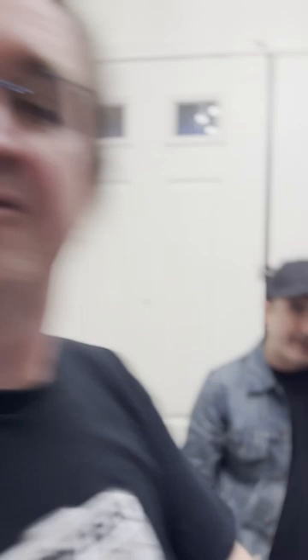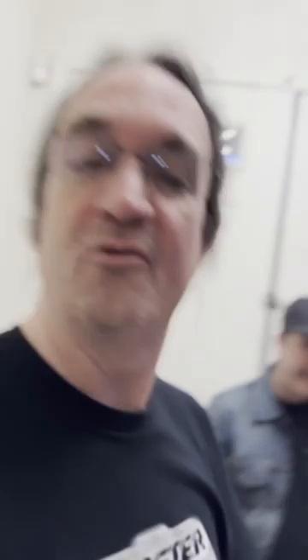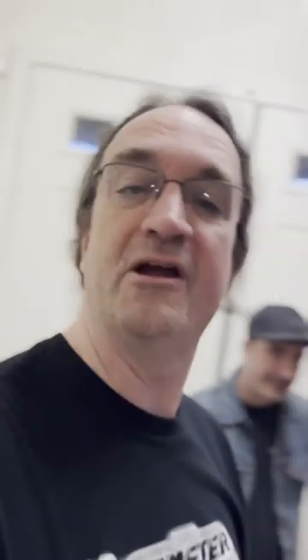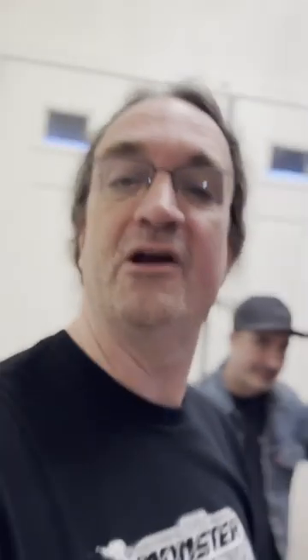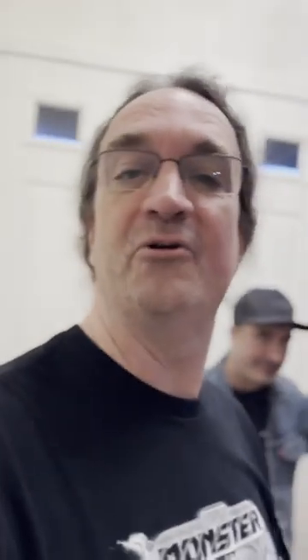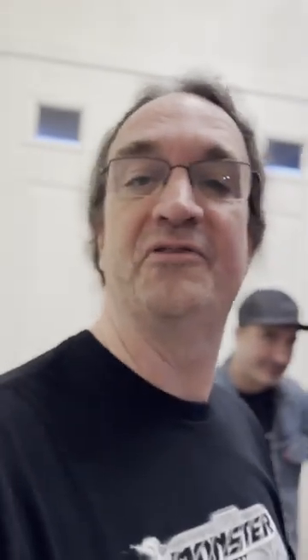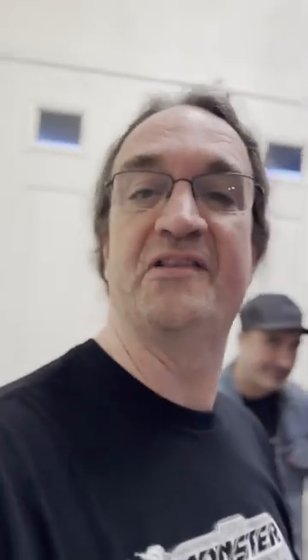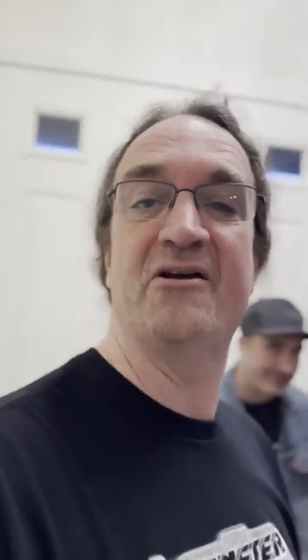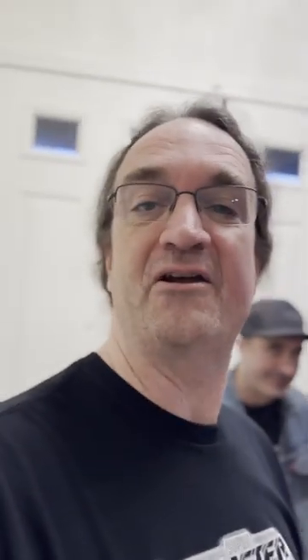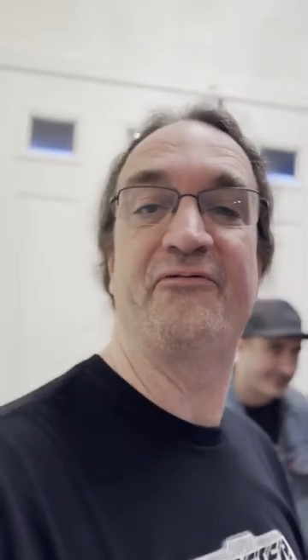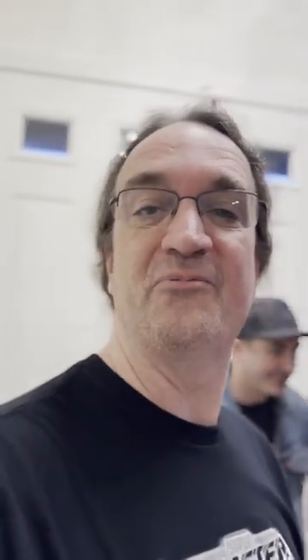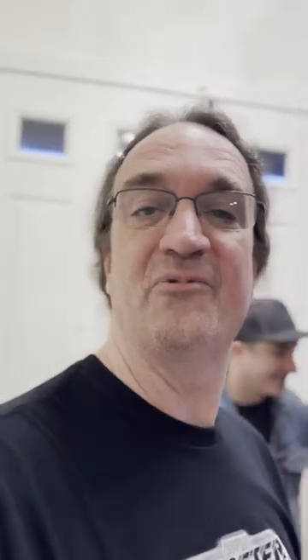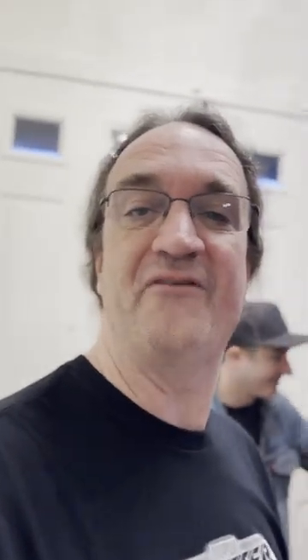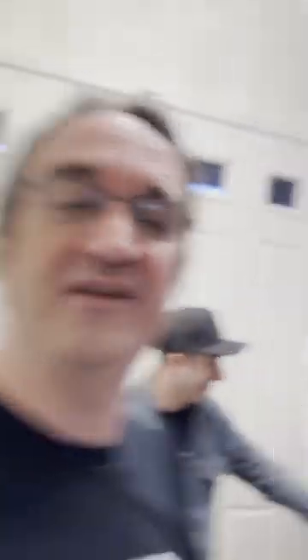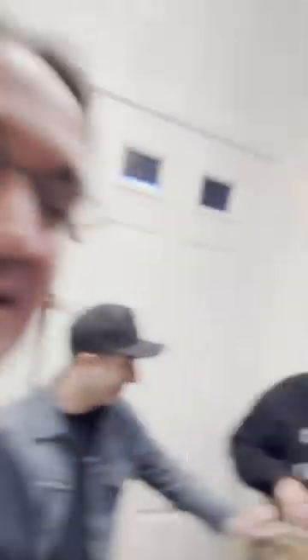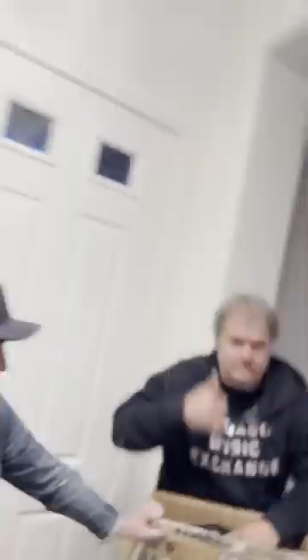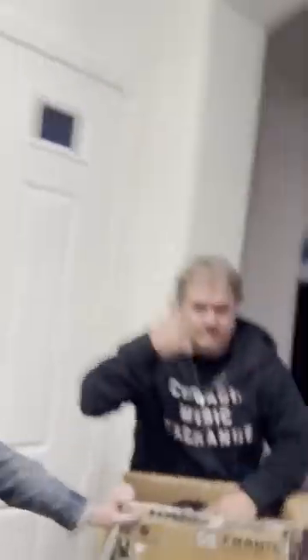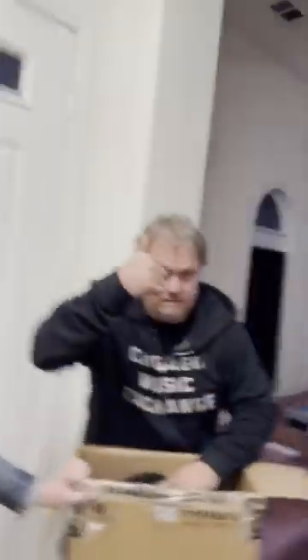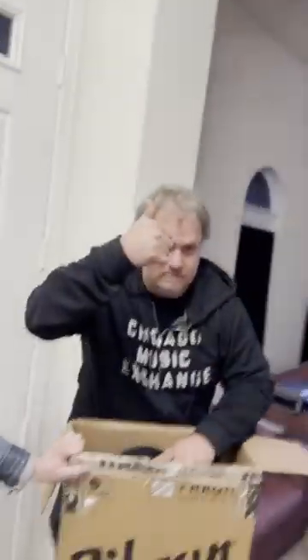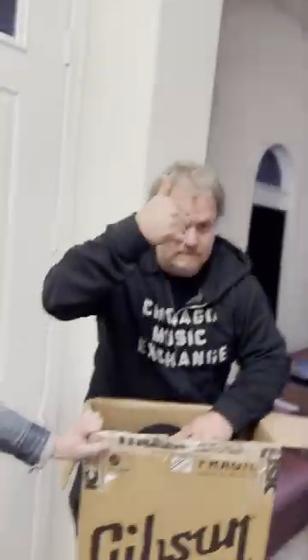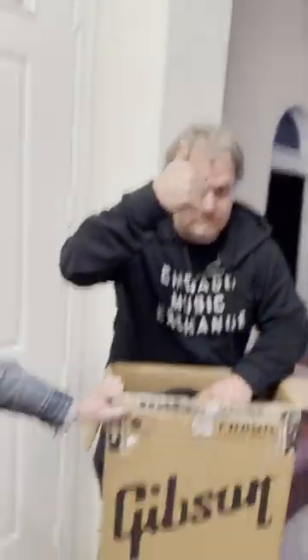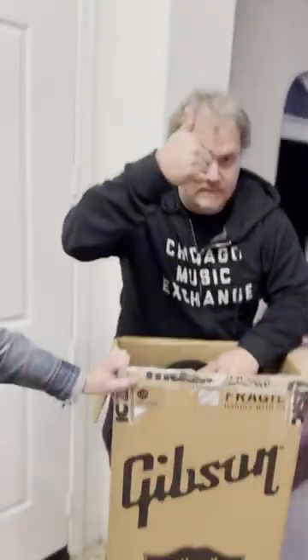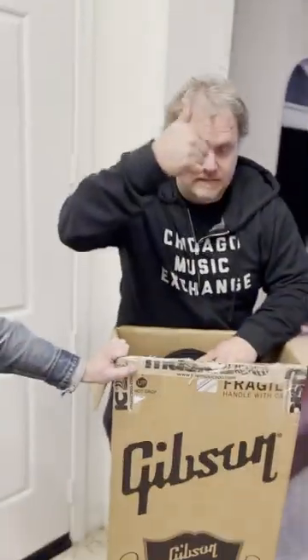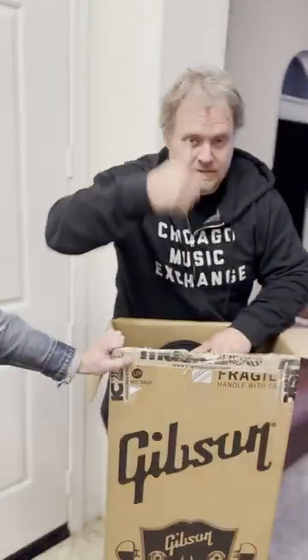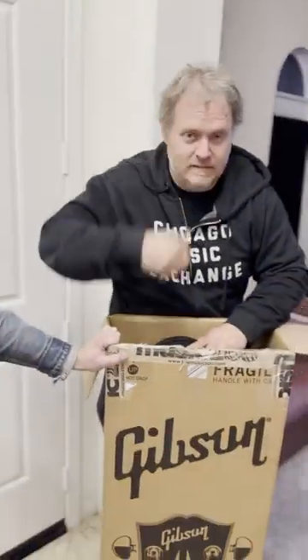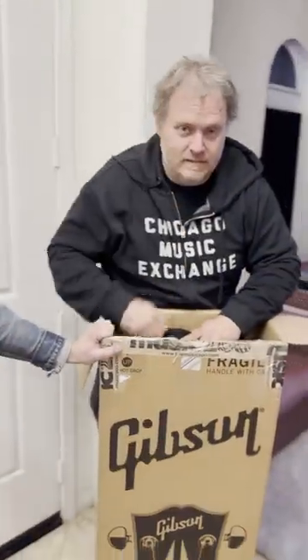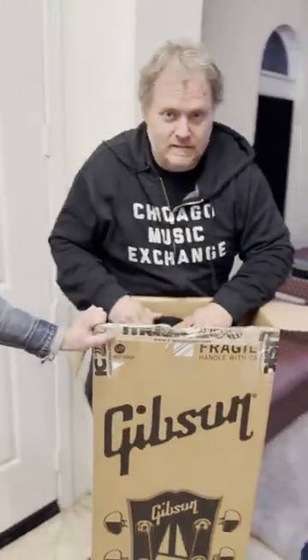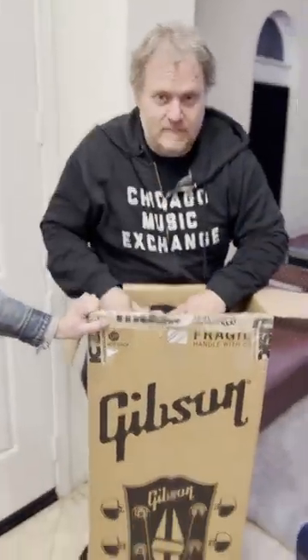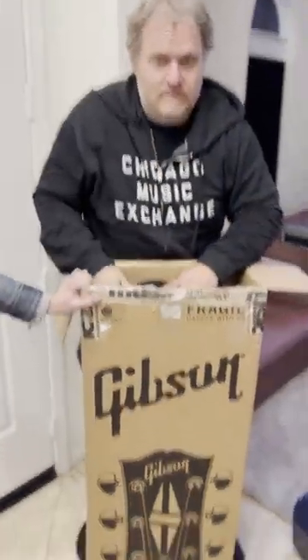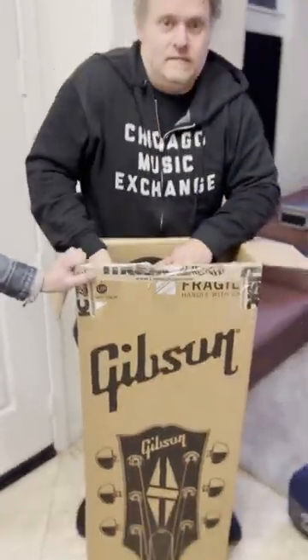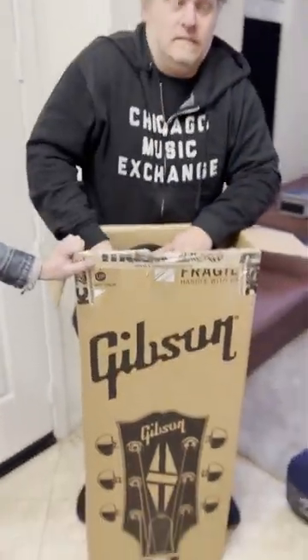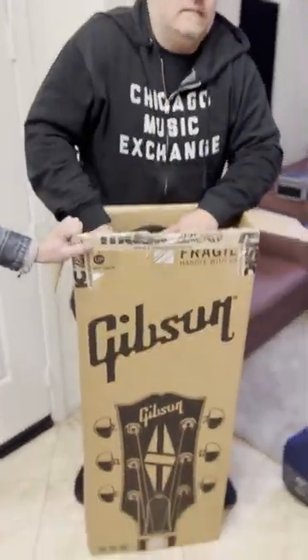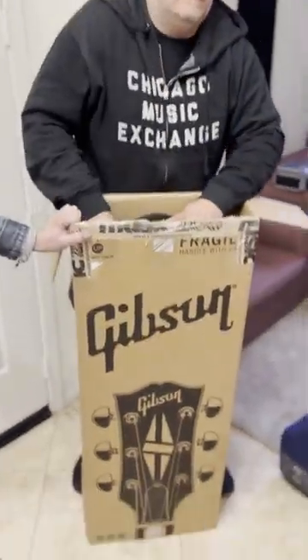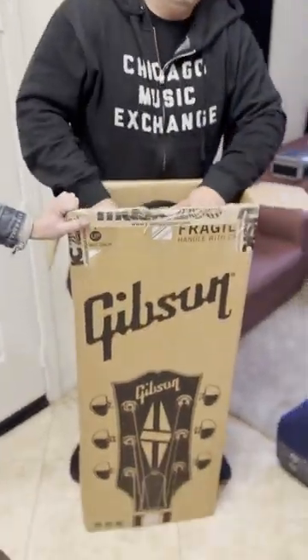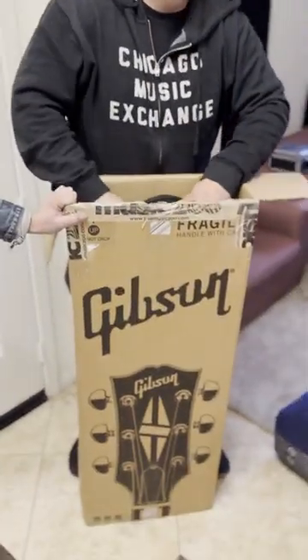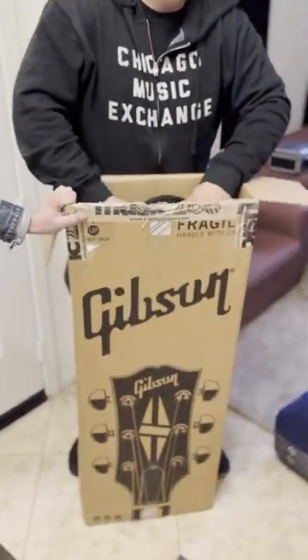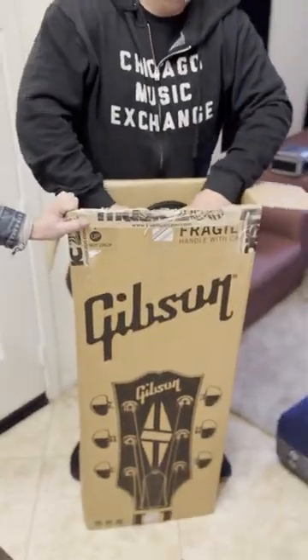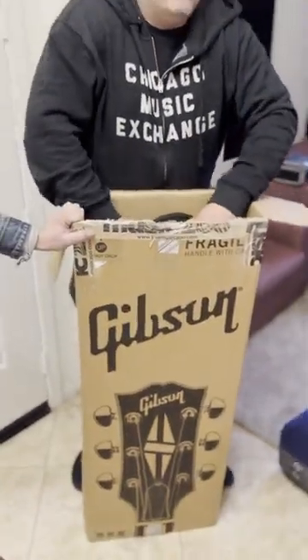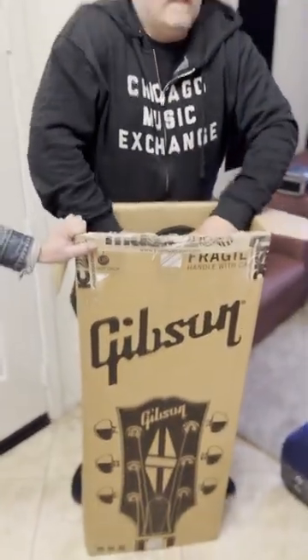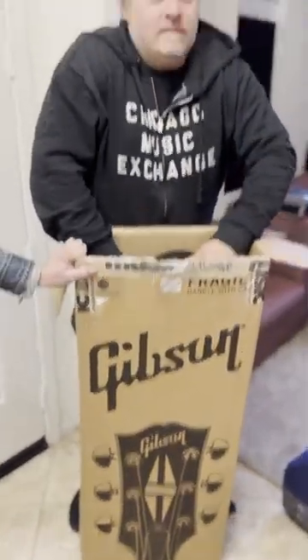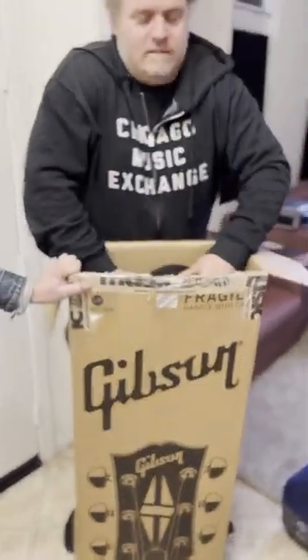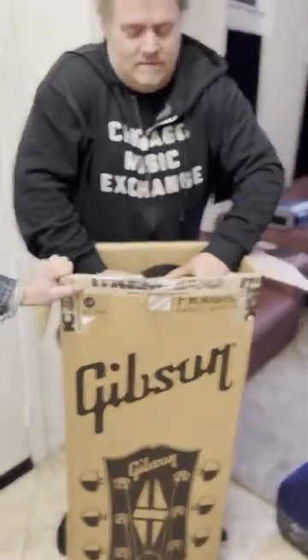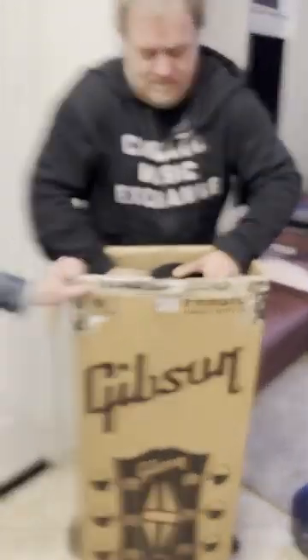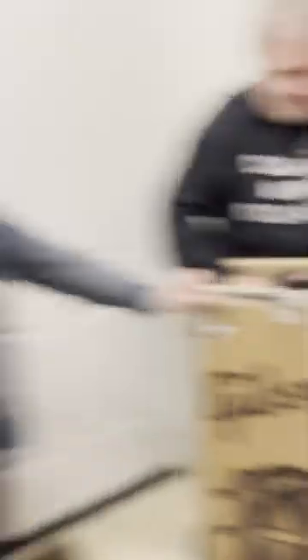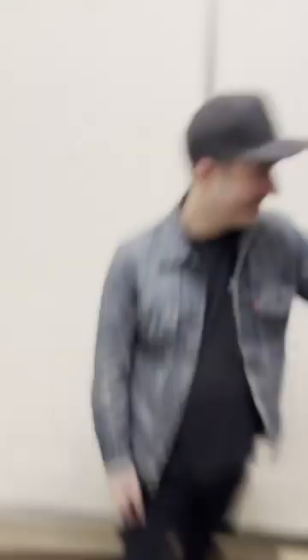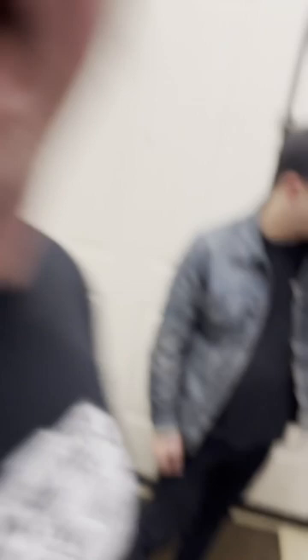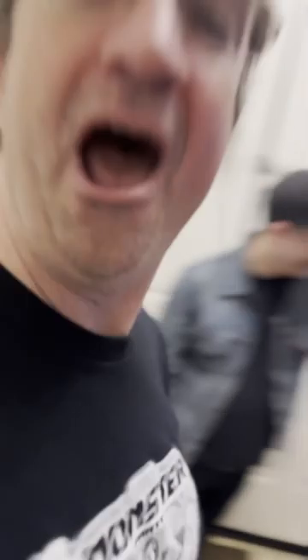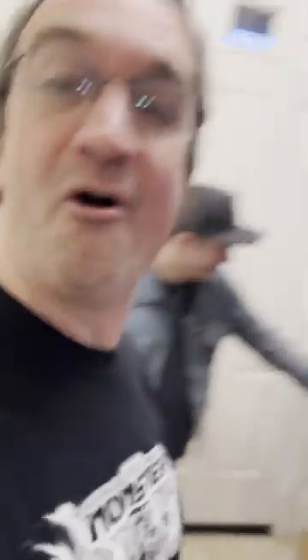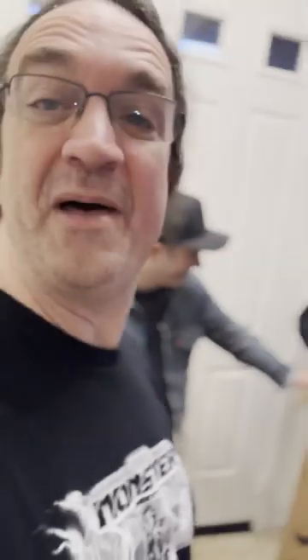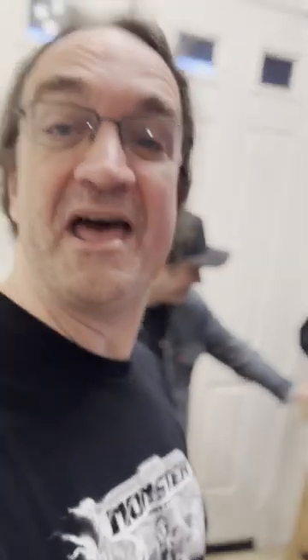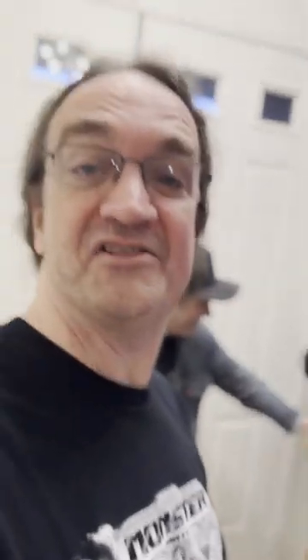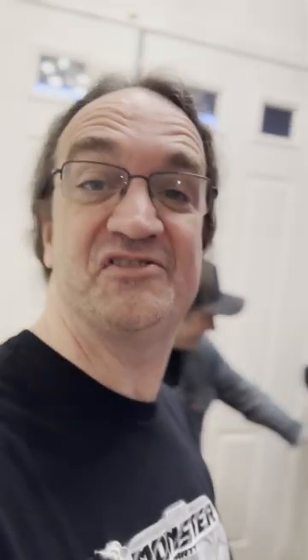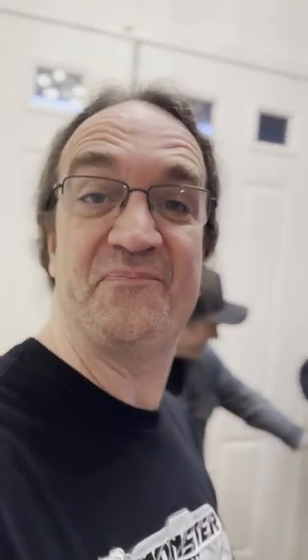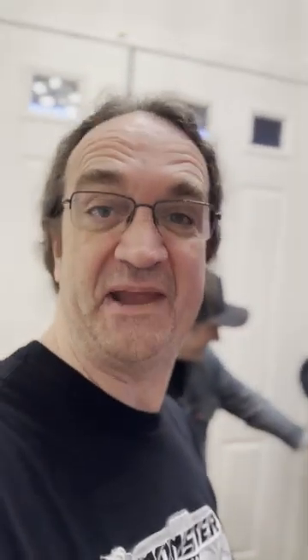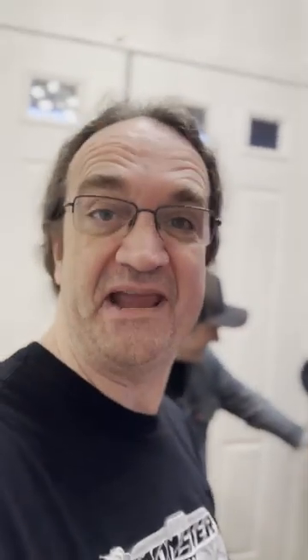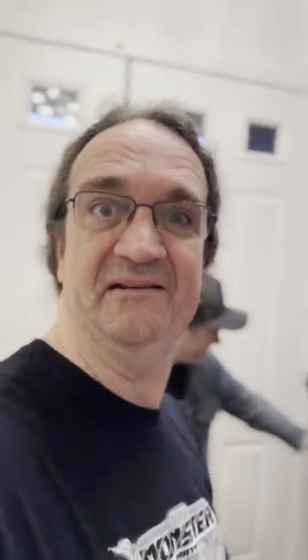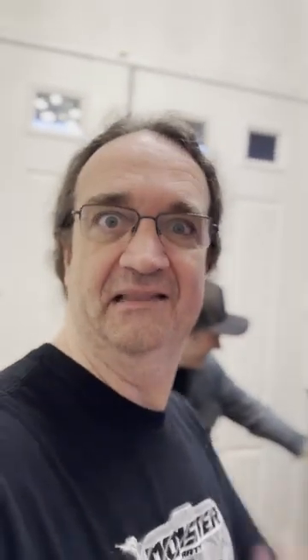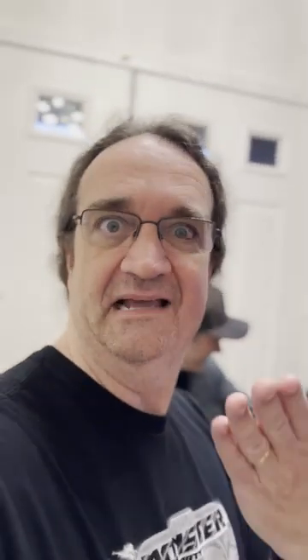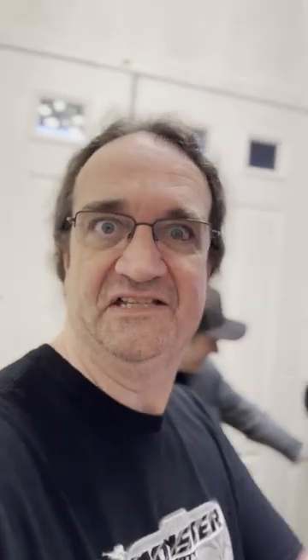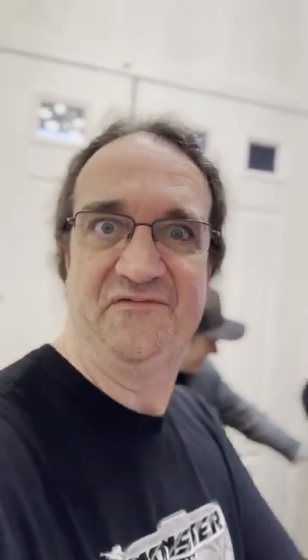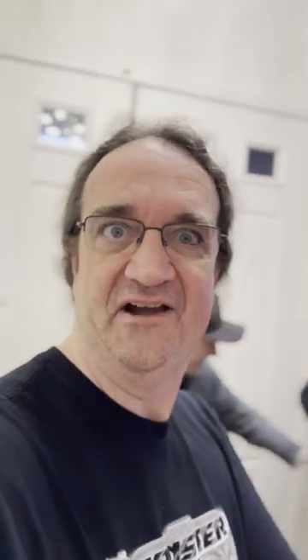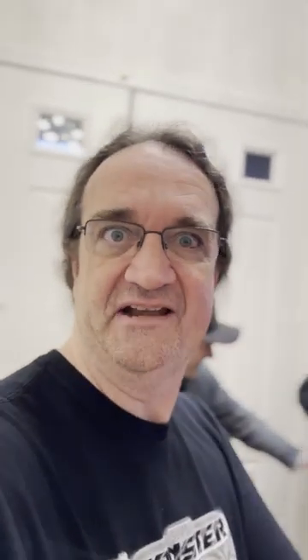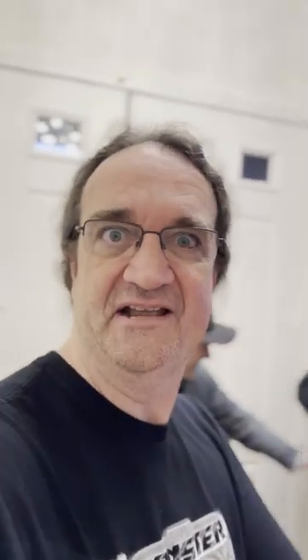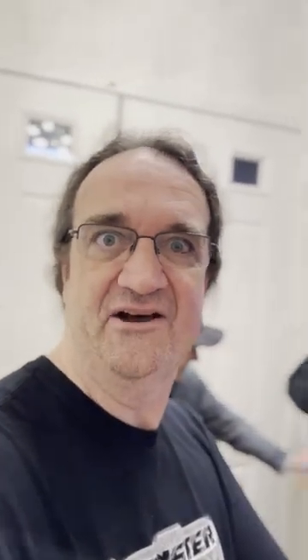We're here with Derek from Rev Amps, and he's unboxing a brand new Gibson. How bad is the paint? Let's find out.